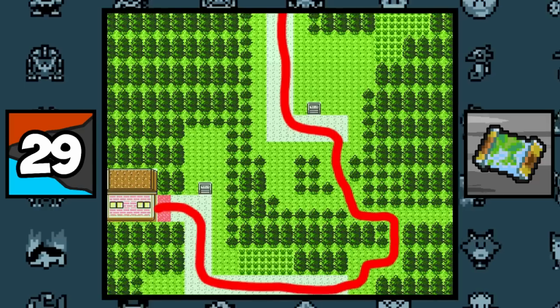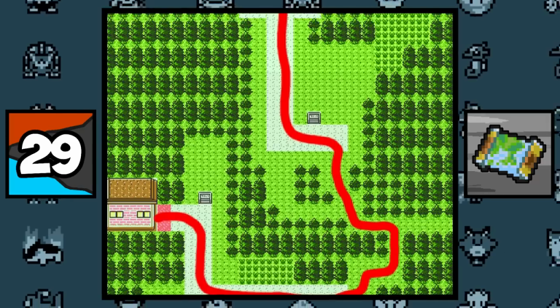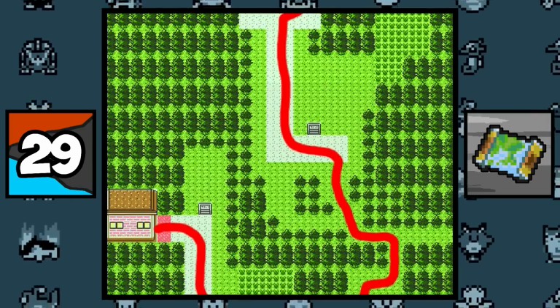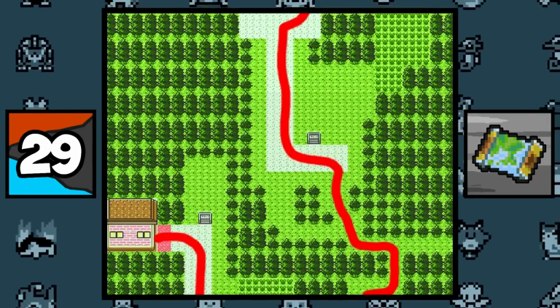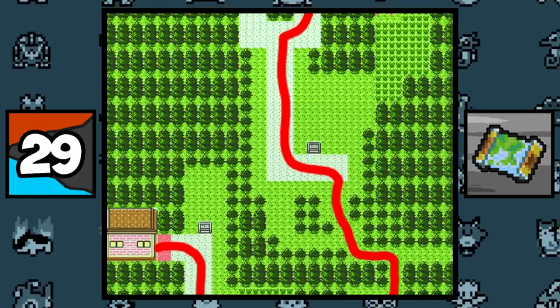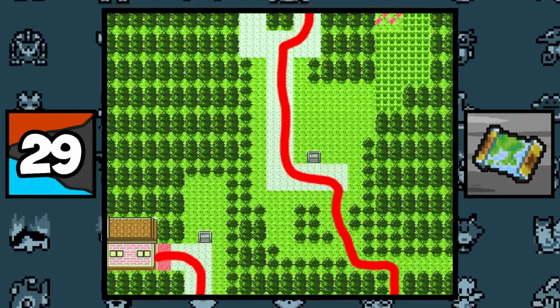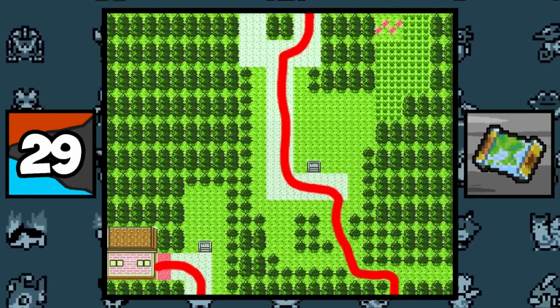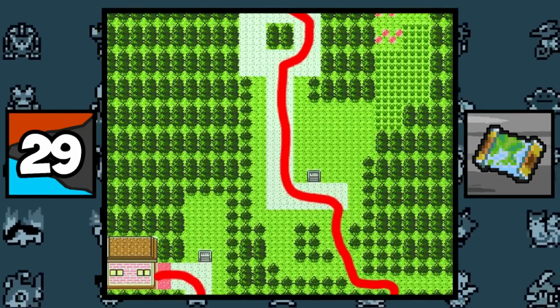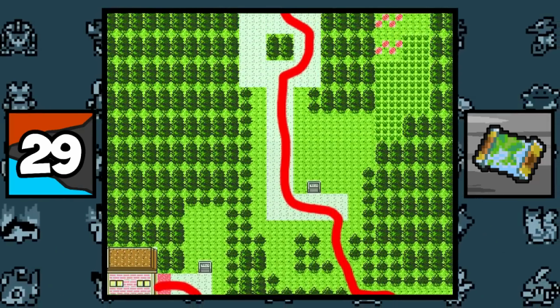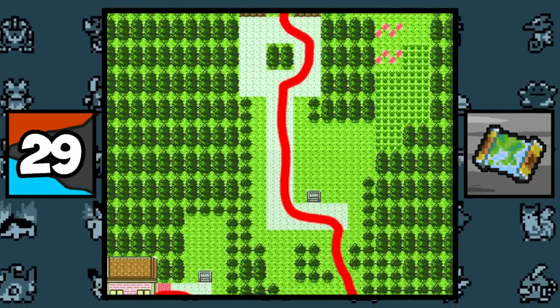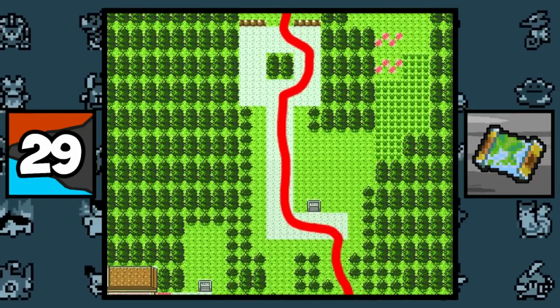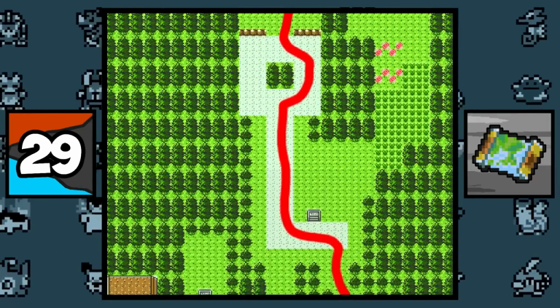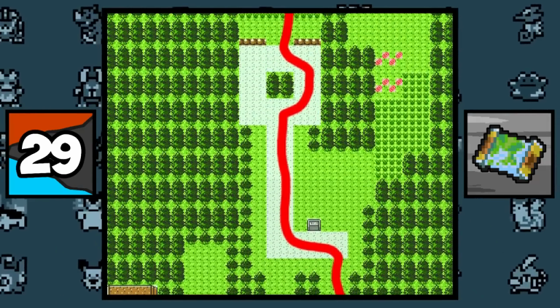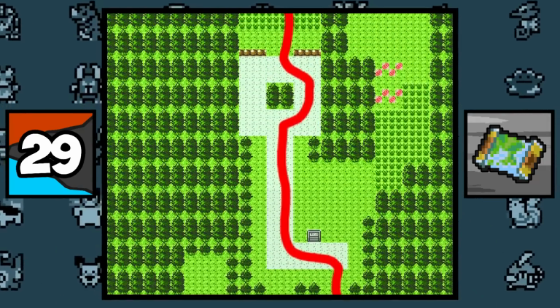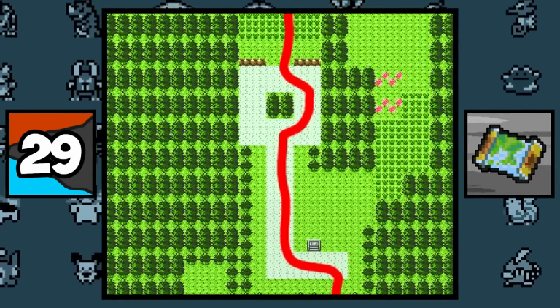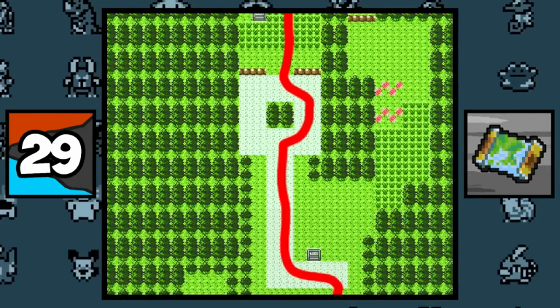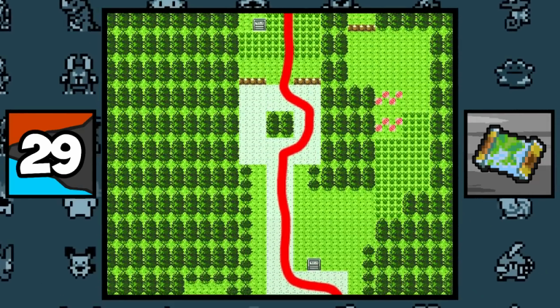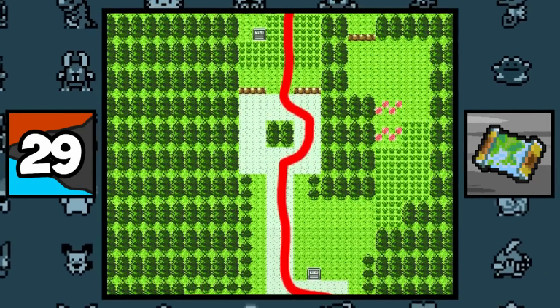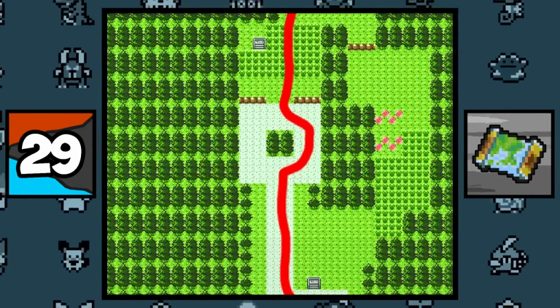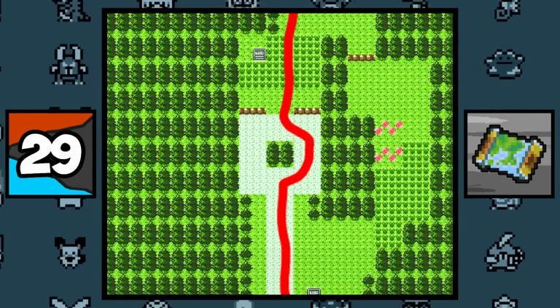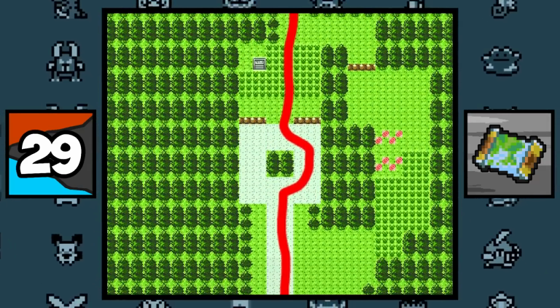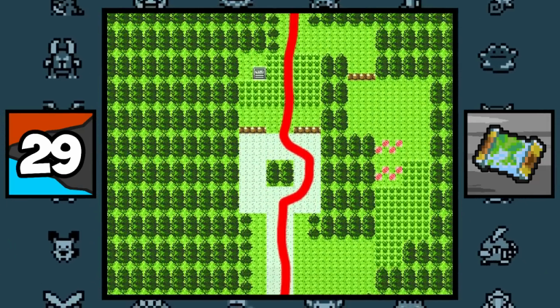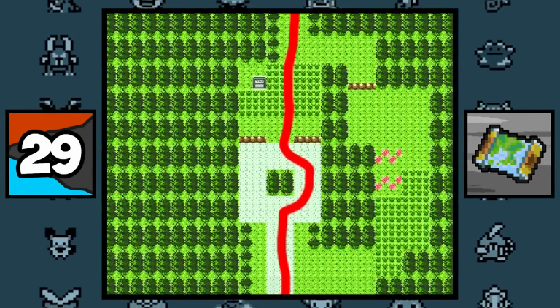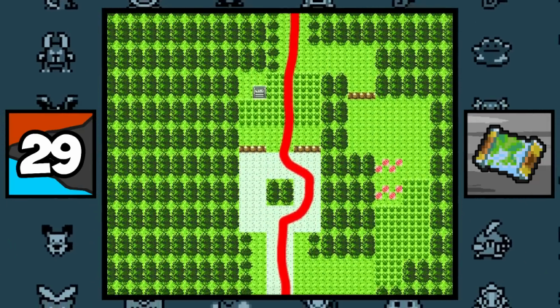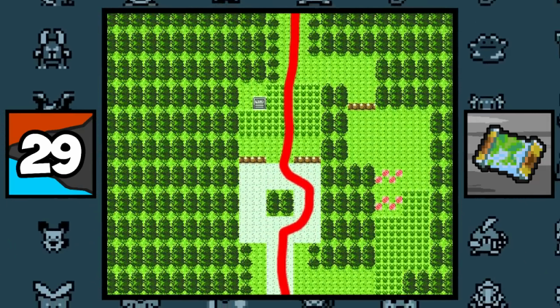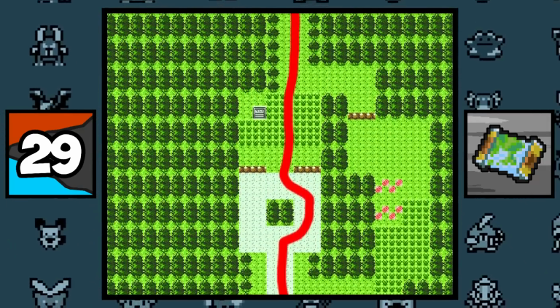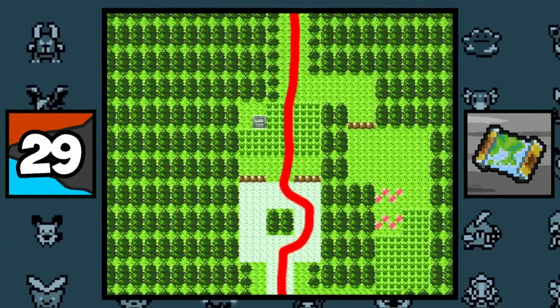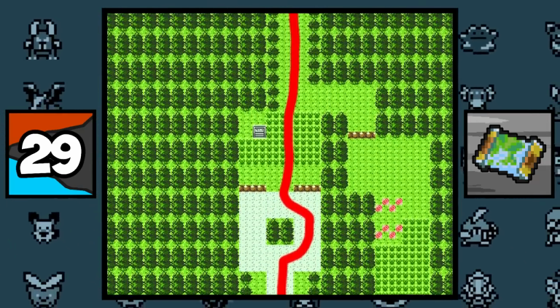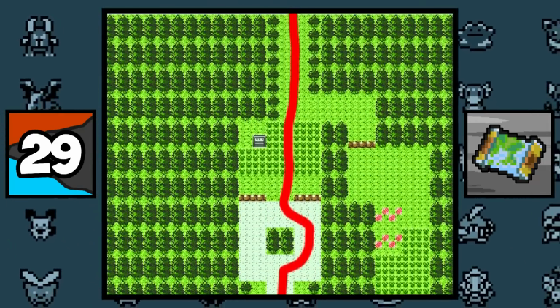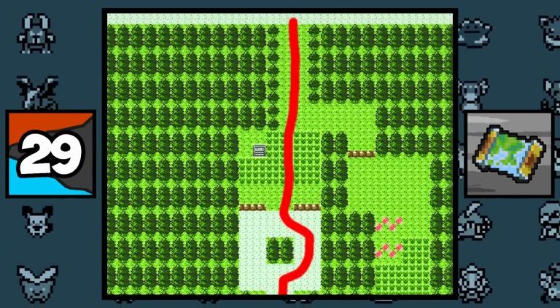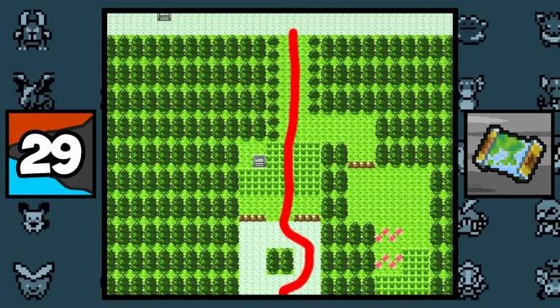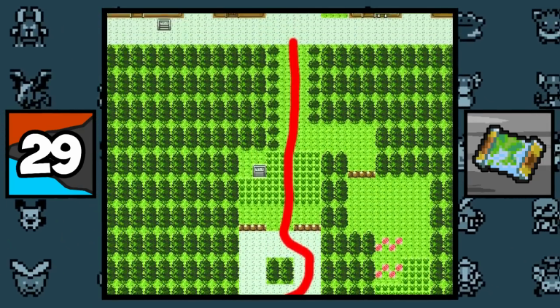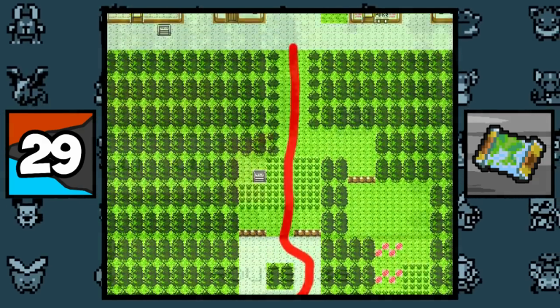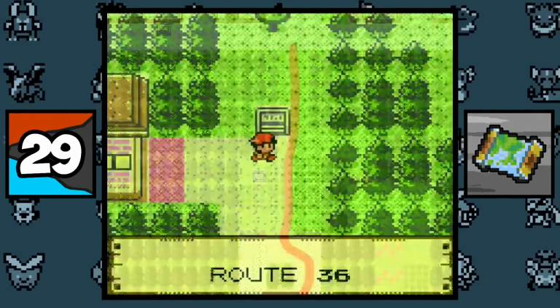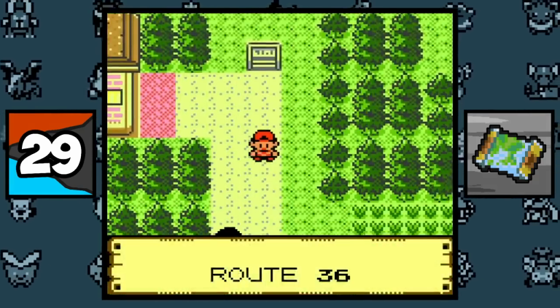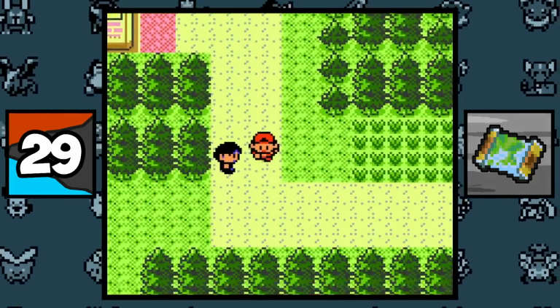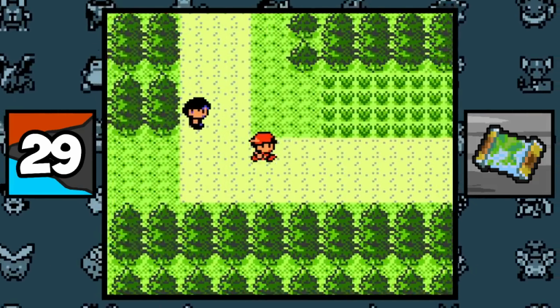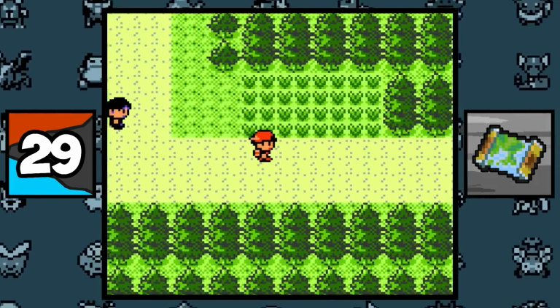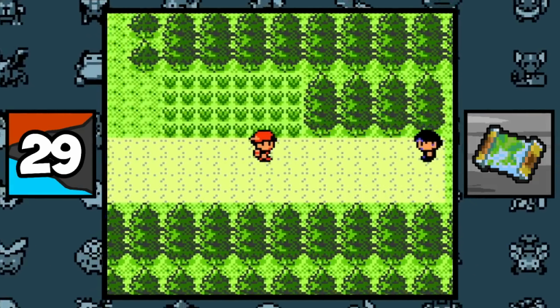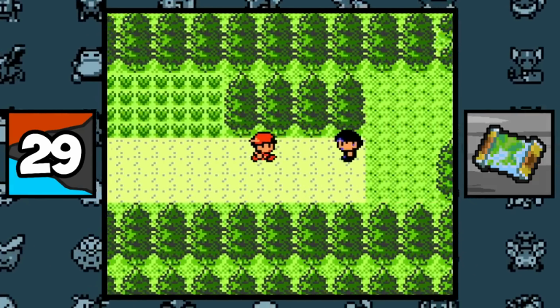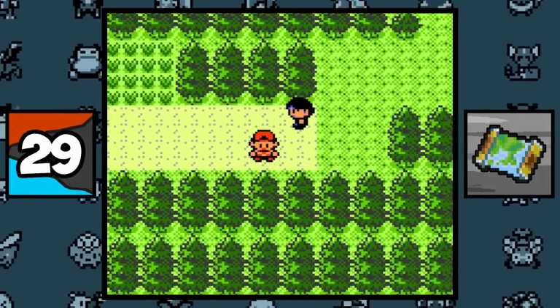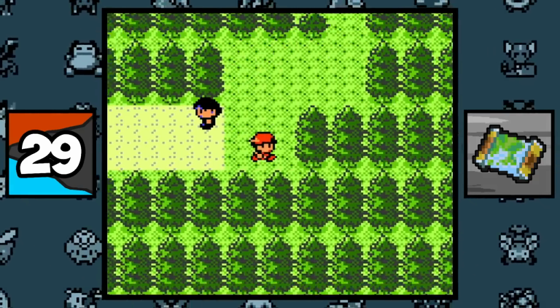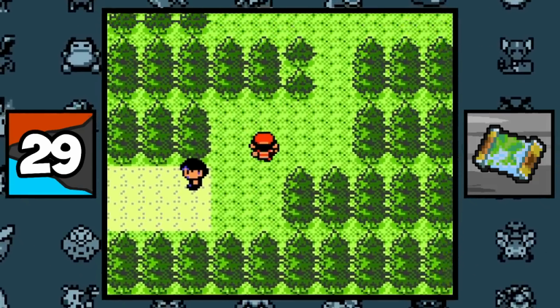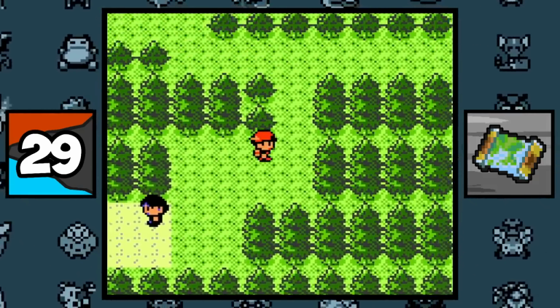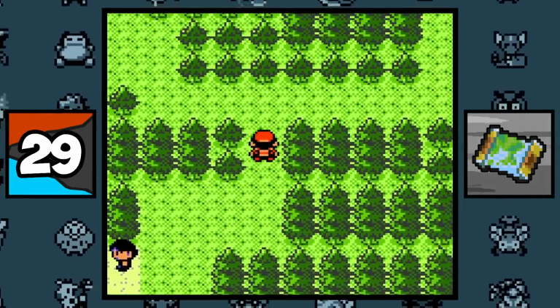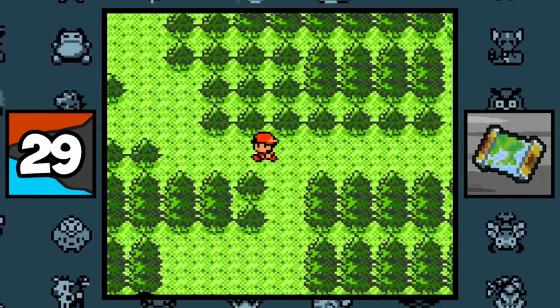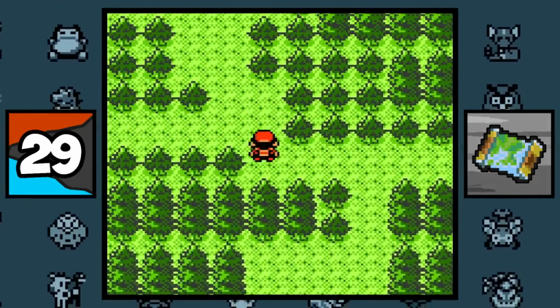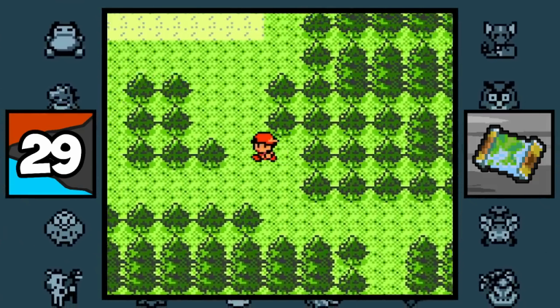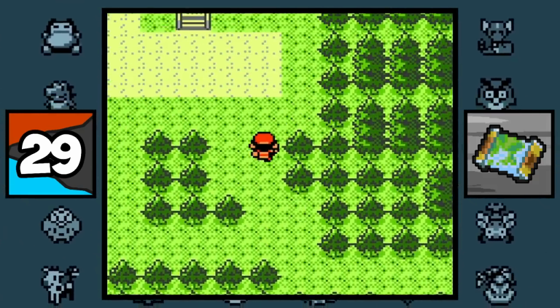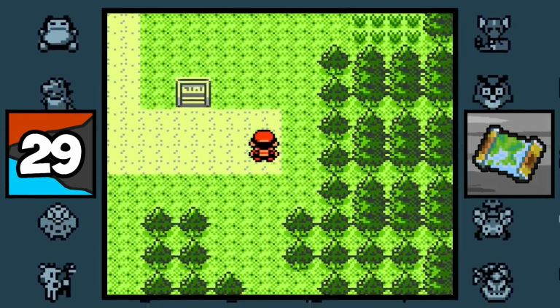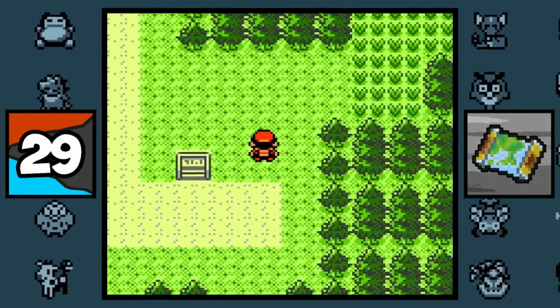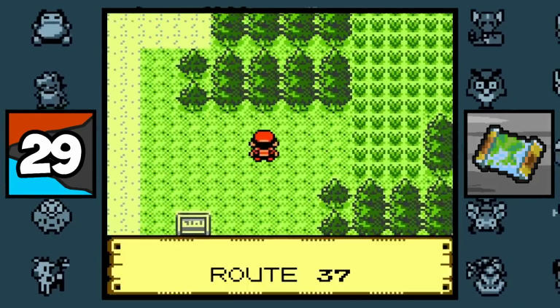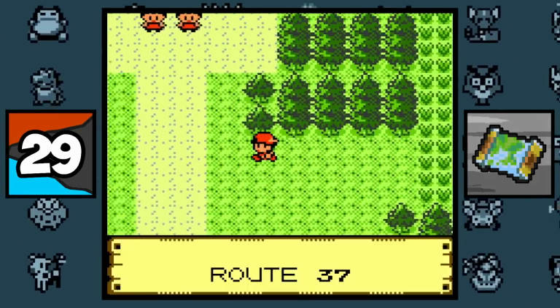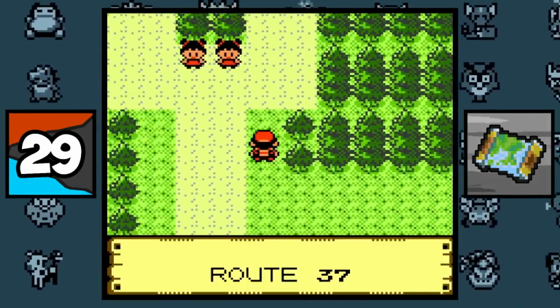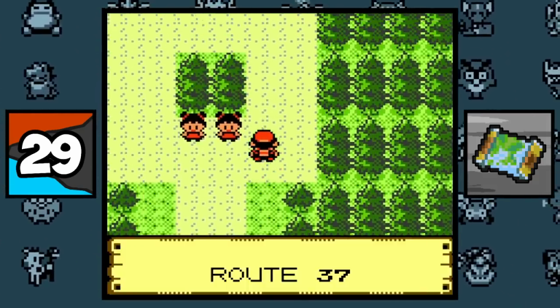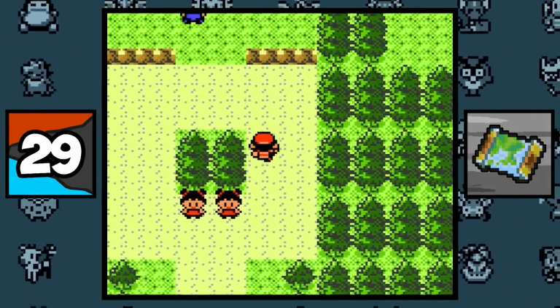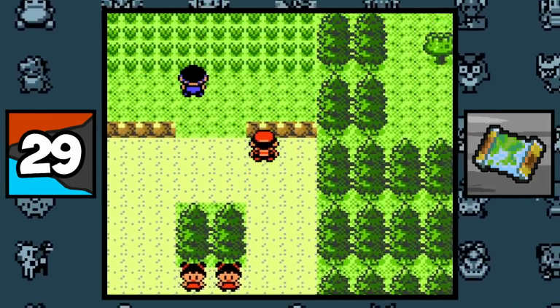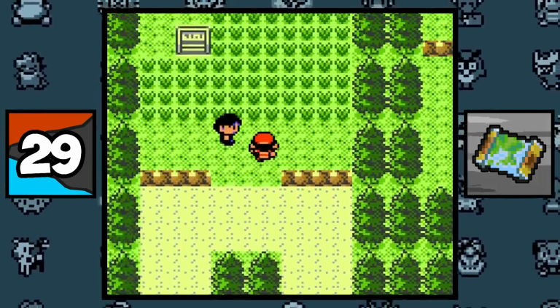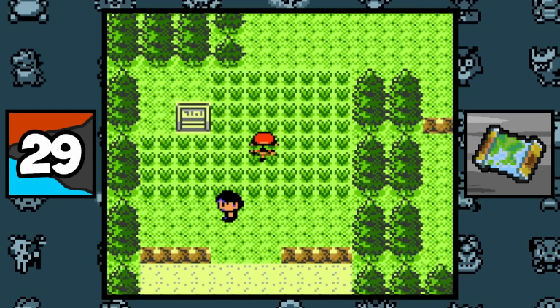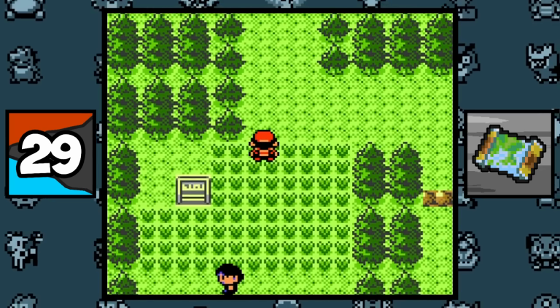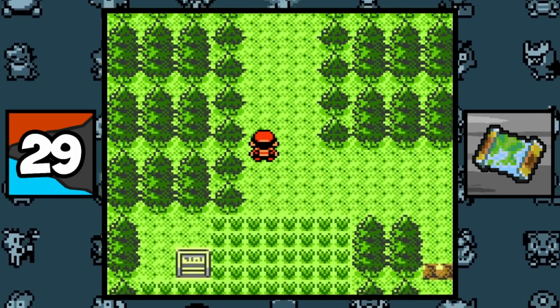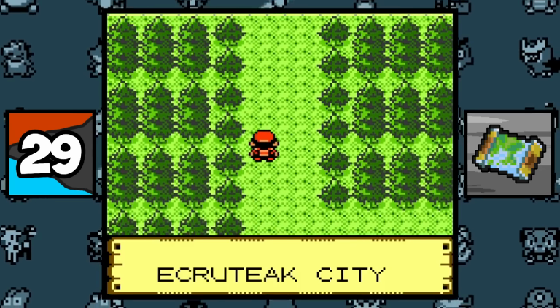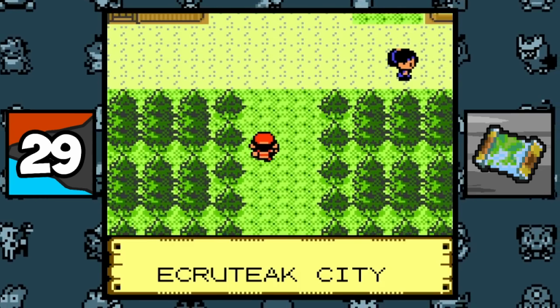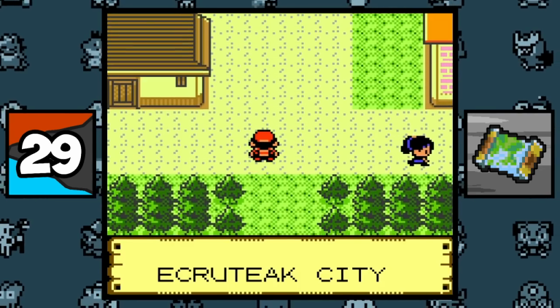This is the entire distance Ash made in 20 episodes in the Pokemon anime. And when walking these routes in the game, it takes about 30 seconds, which is pretty funny.